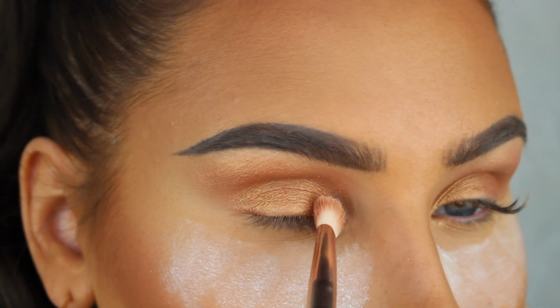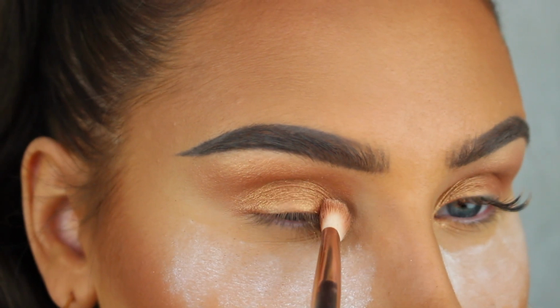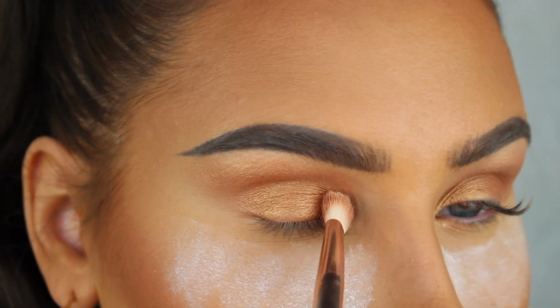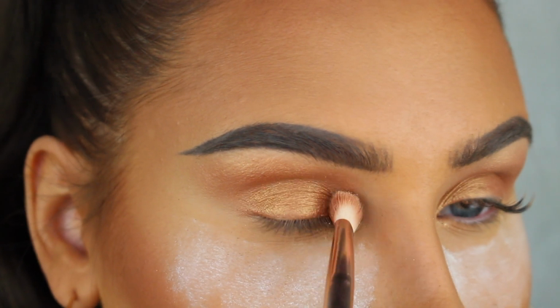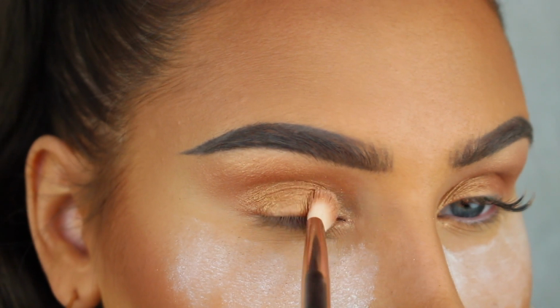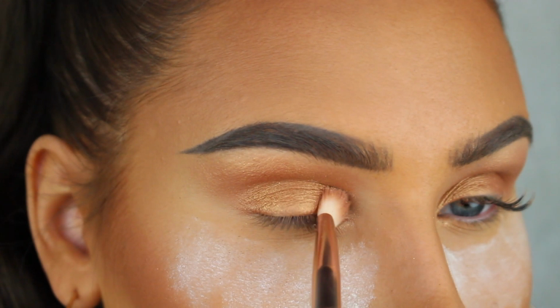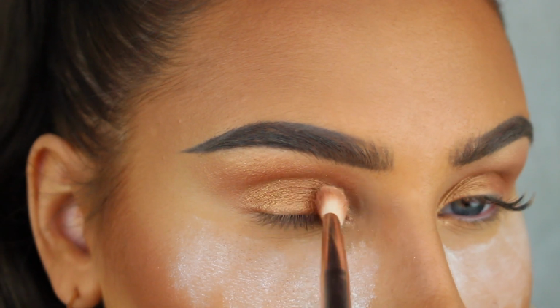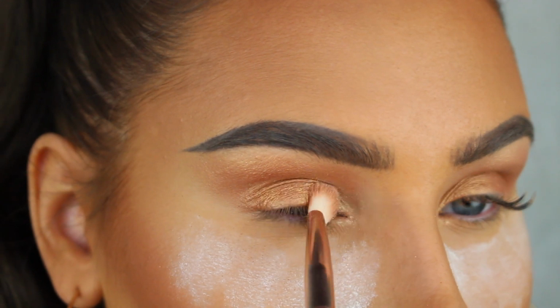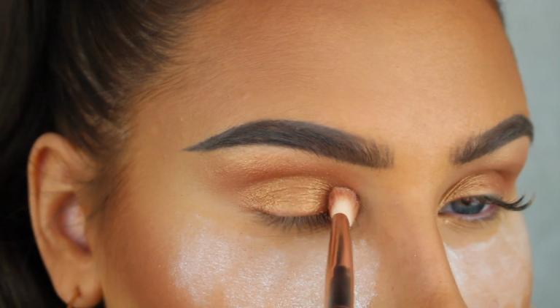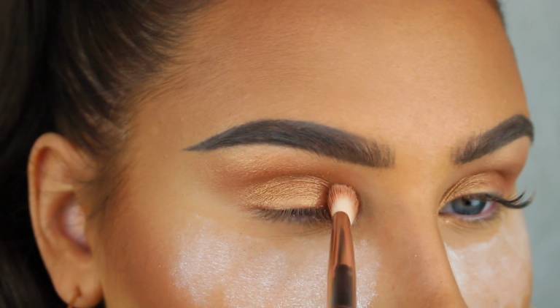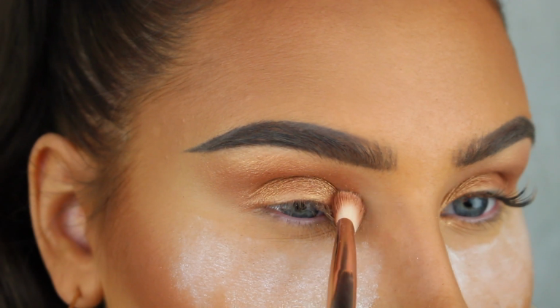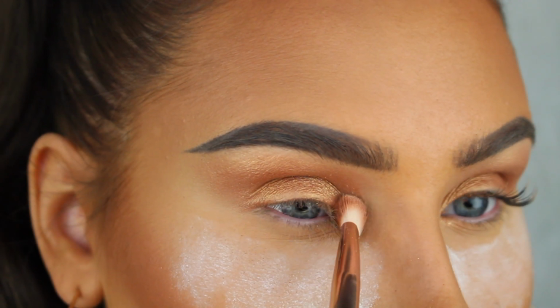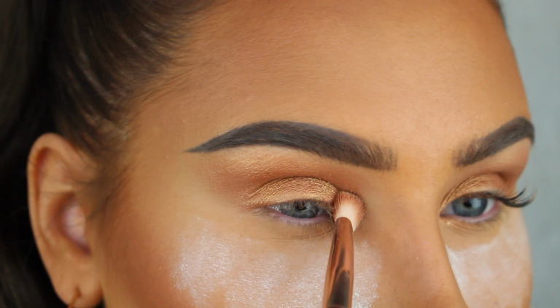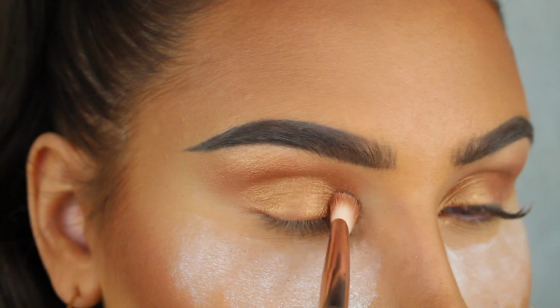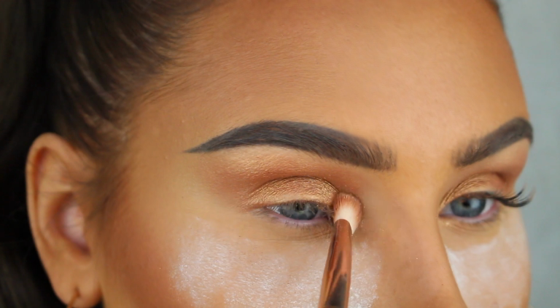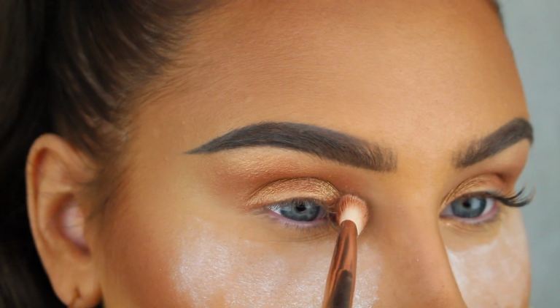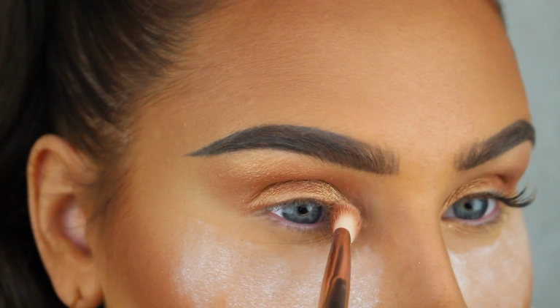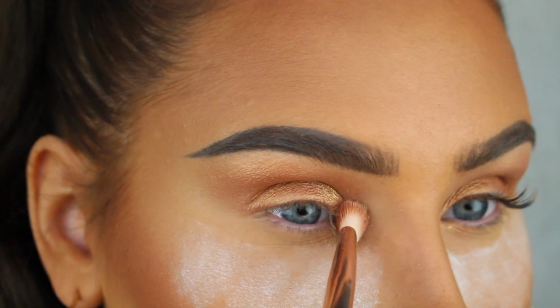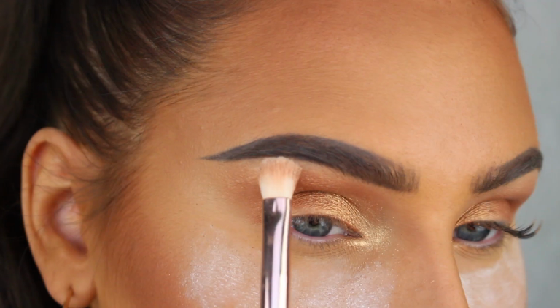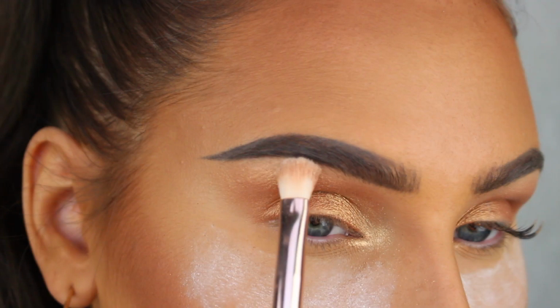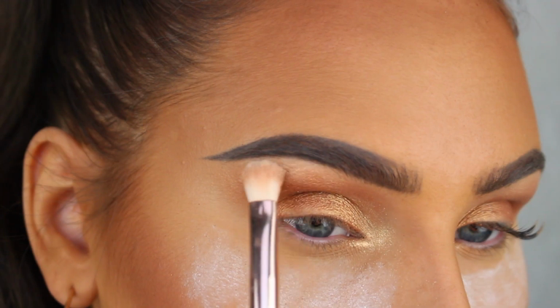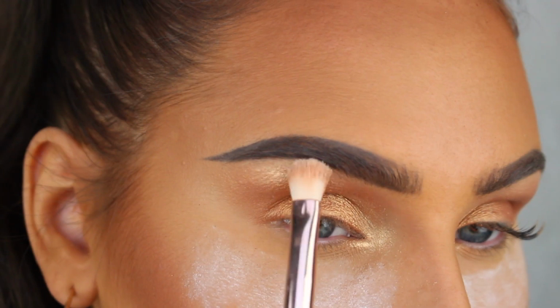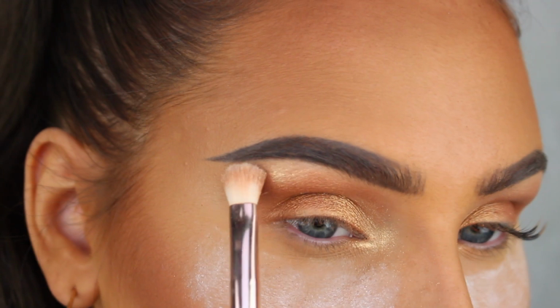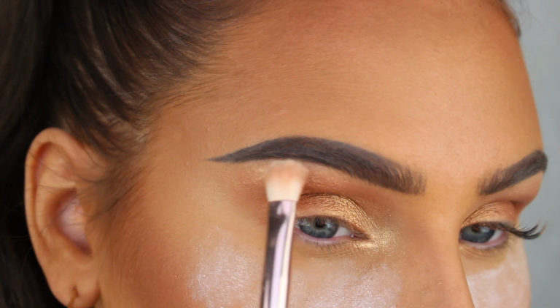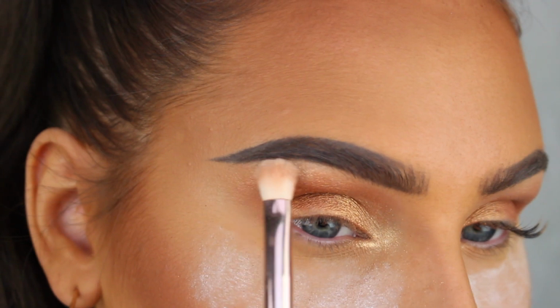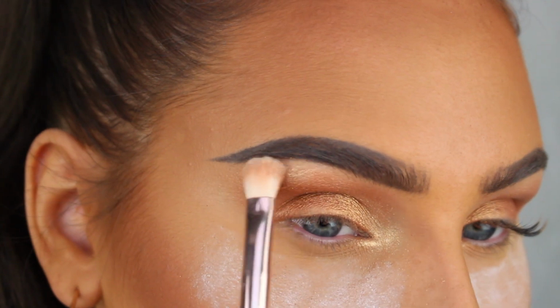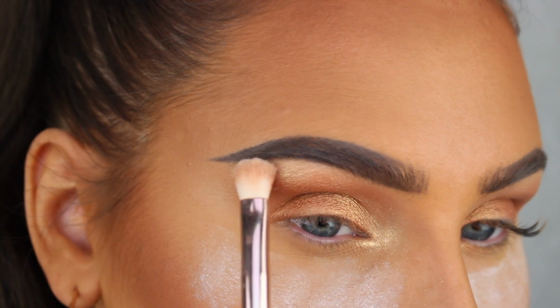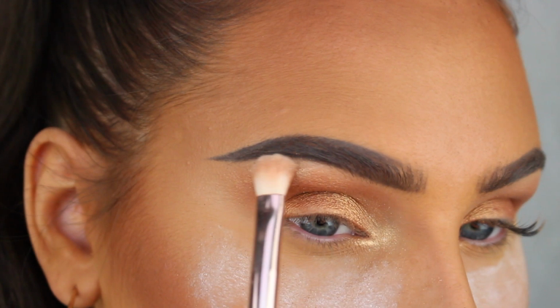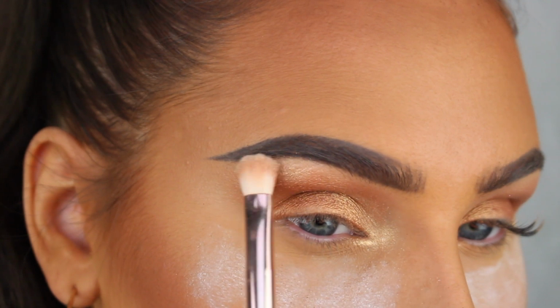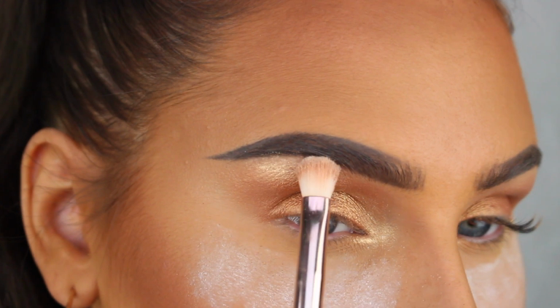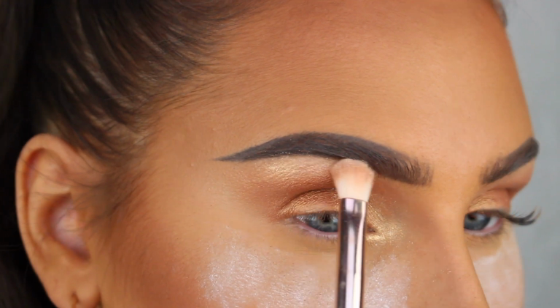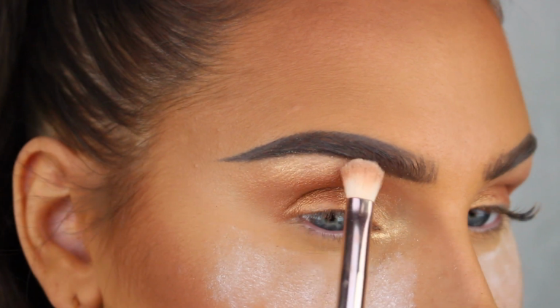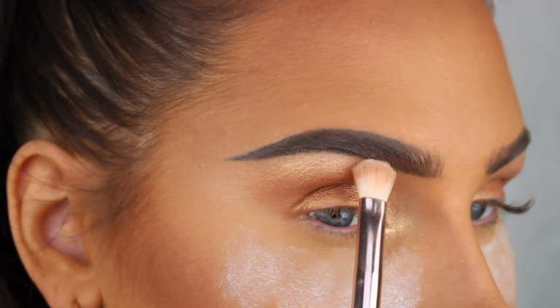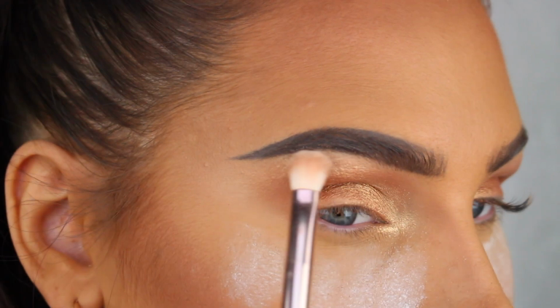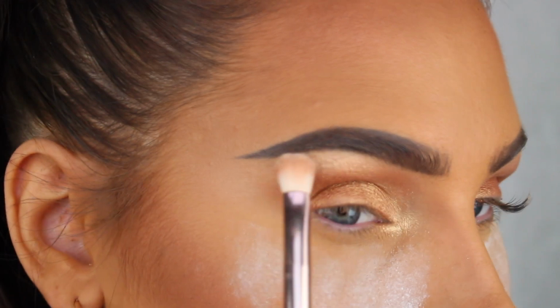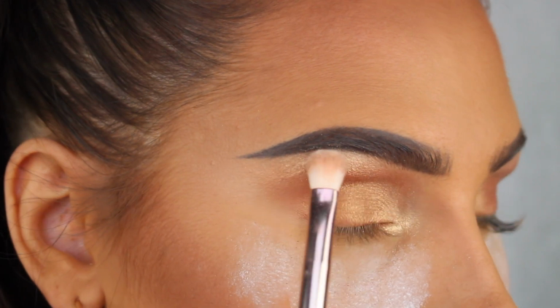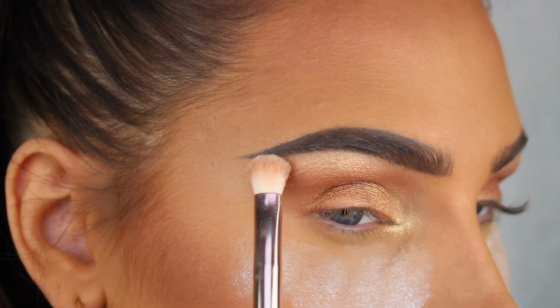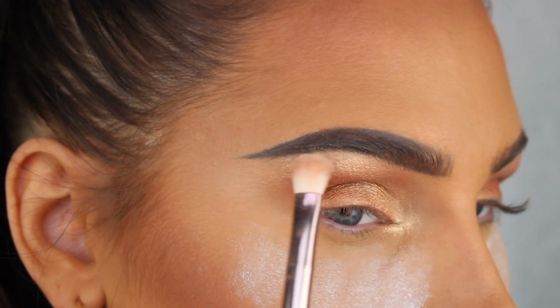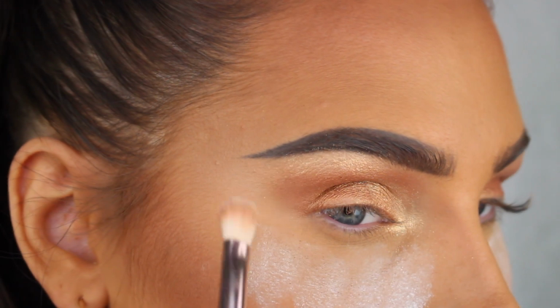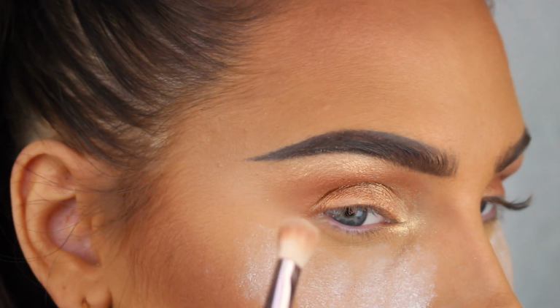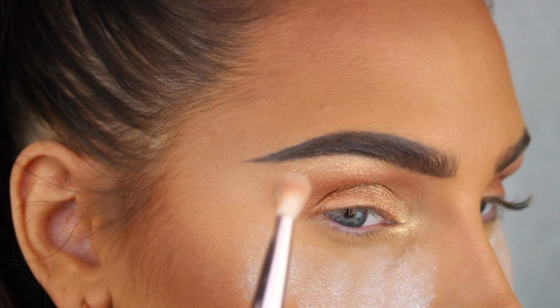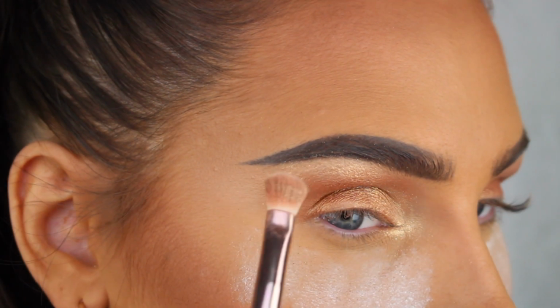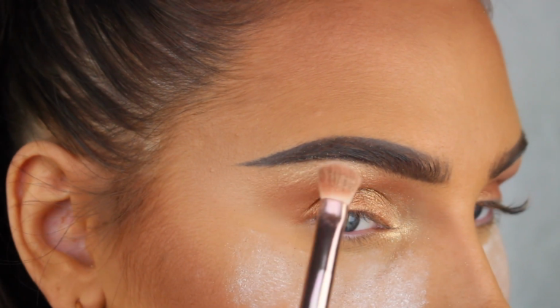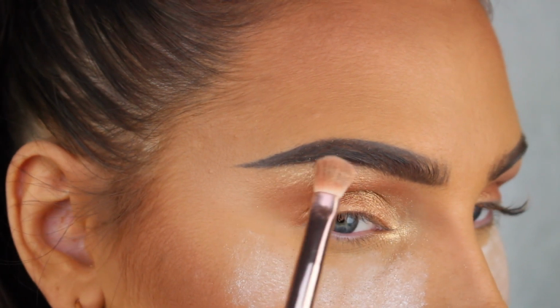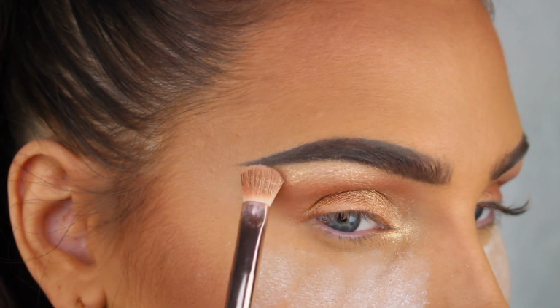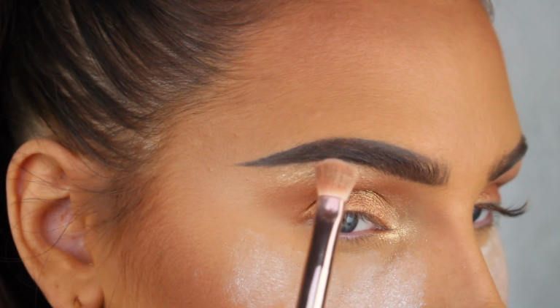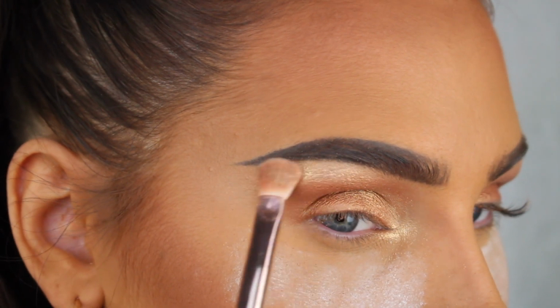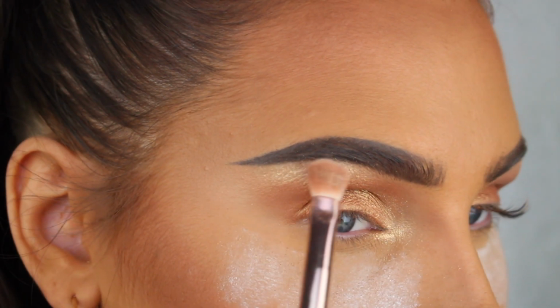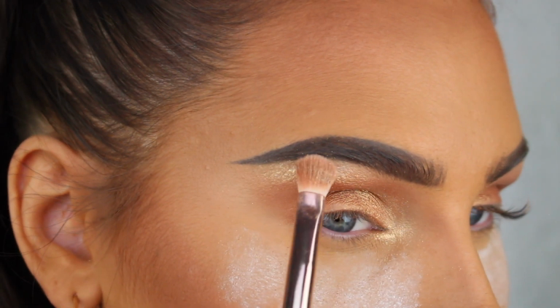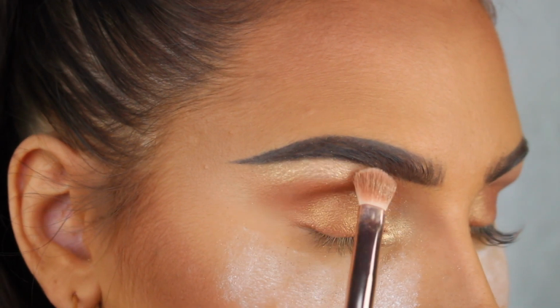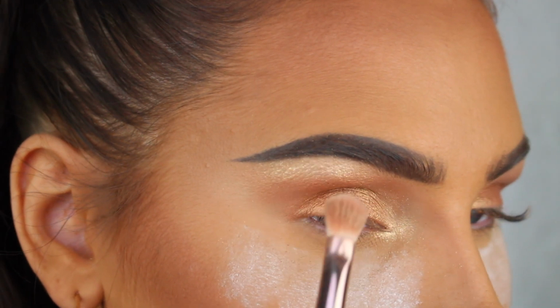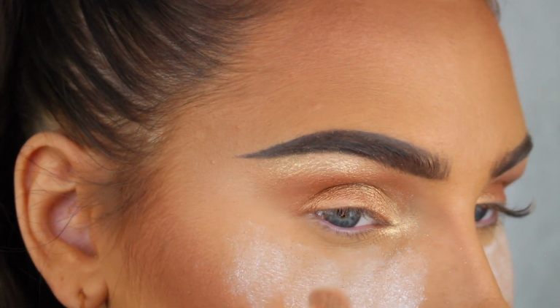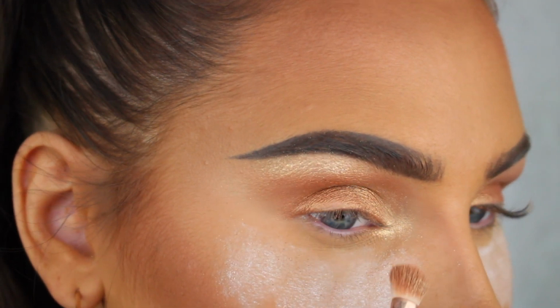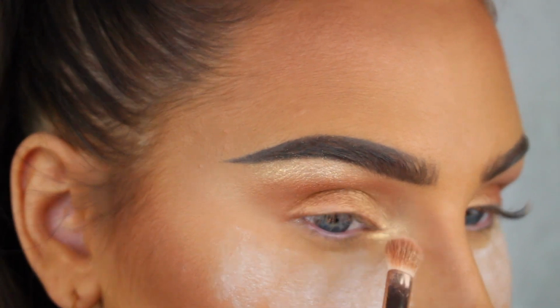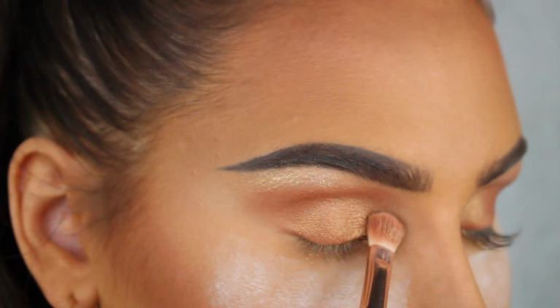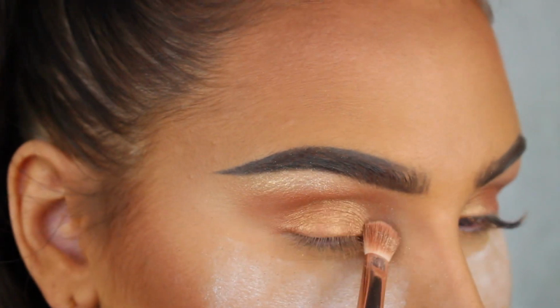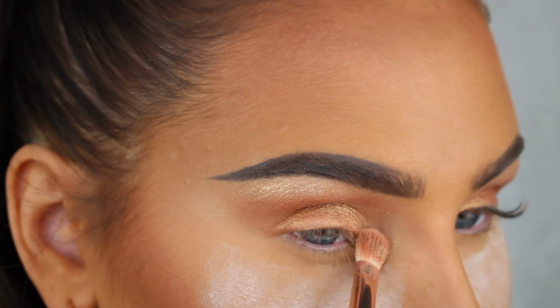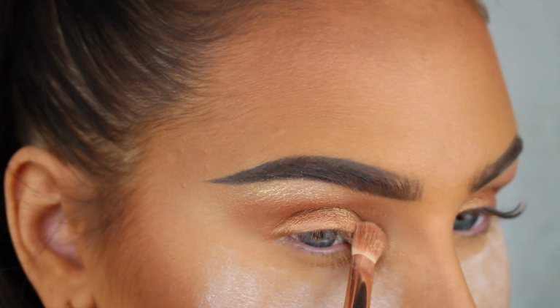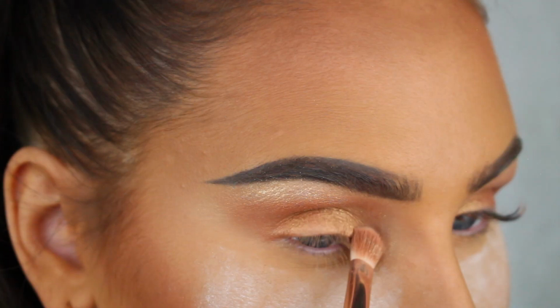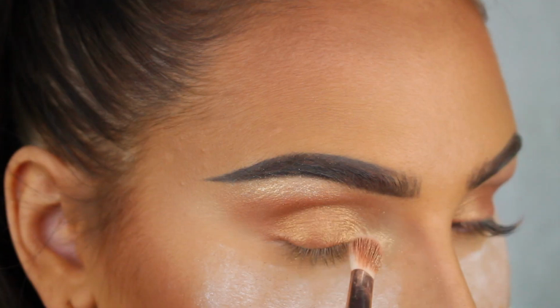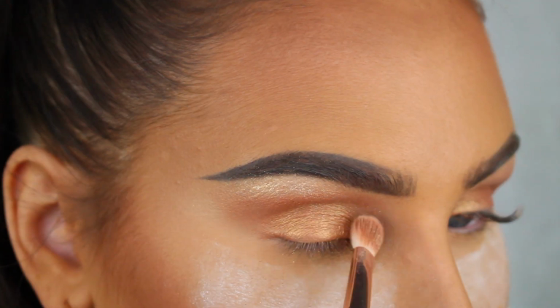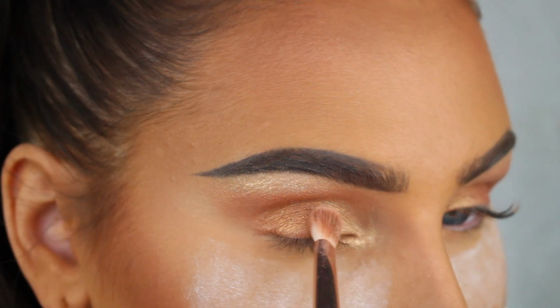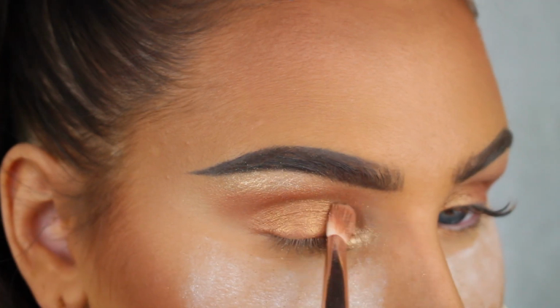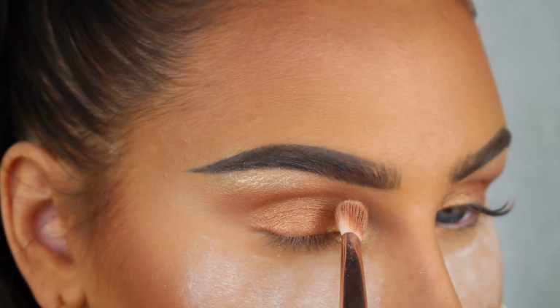Now I'm going to go in with the loose highlighter from Anastasia Beverly Hills in the shade So Hollywood, and I'm gonna highlight the inner corners of my eyes and also the brow bone.